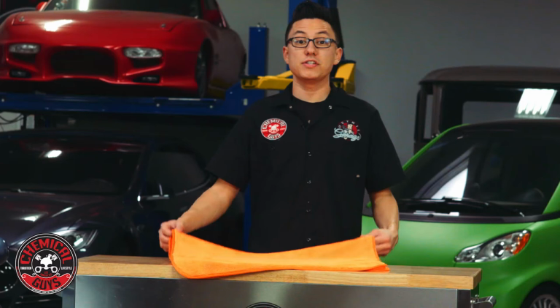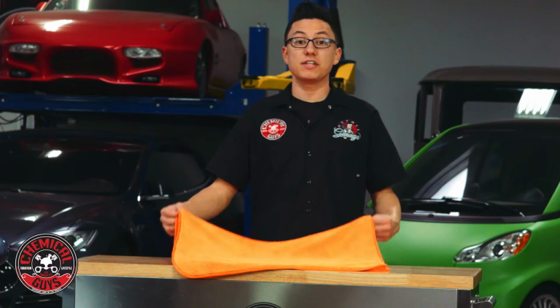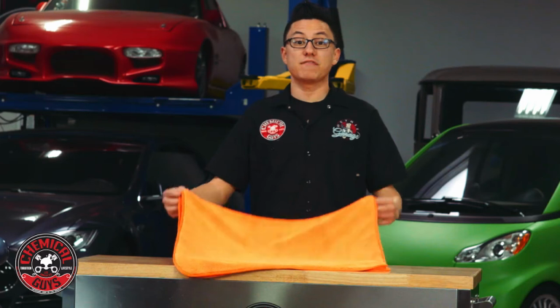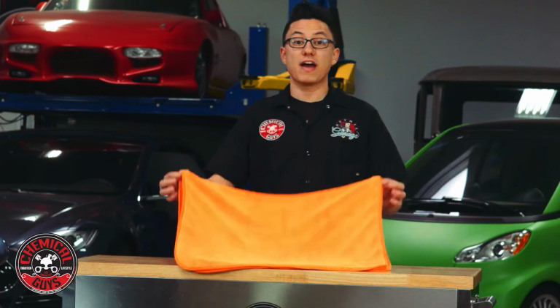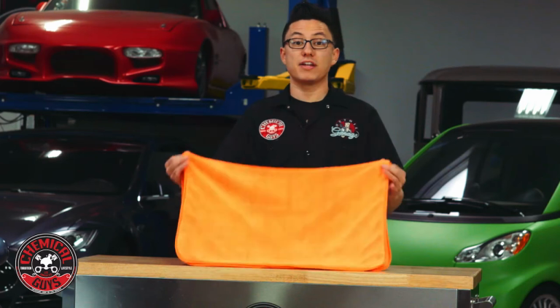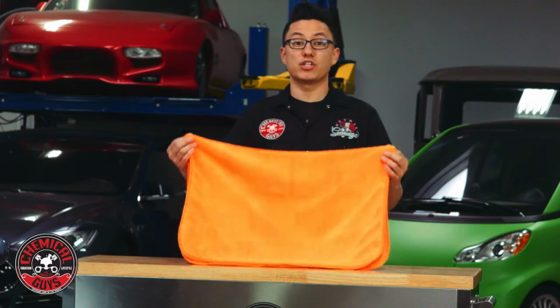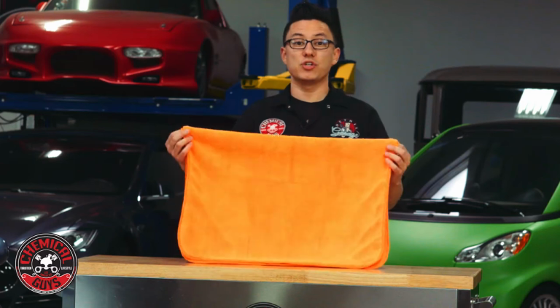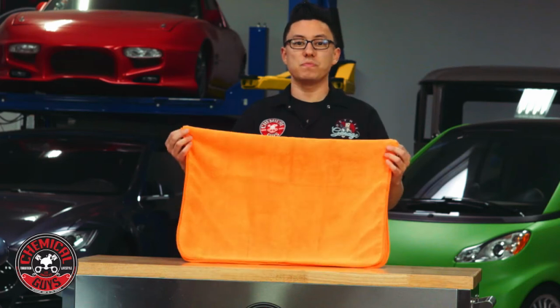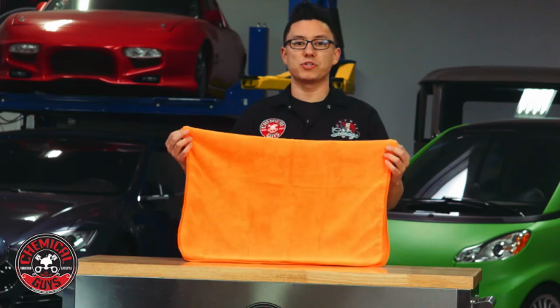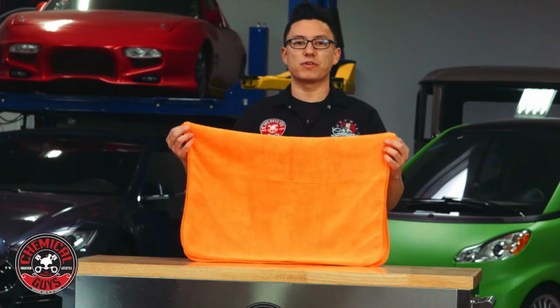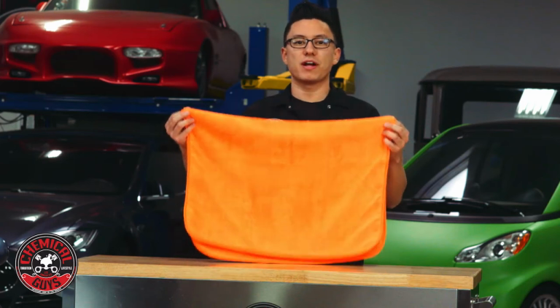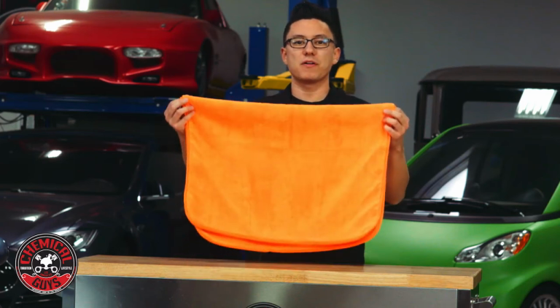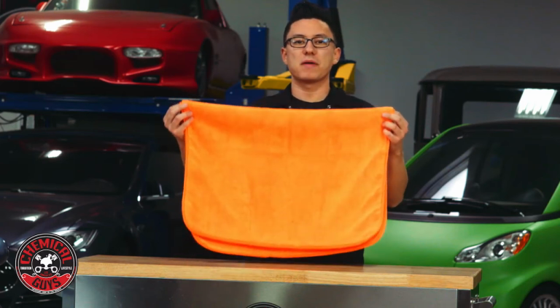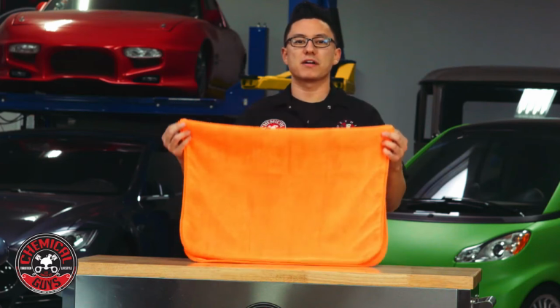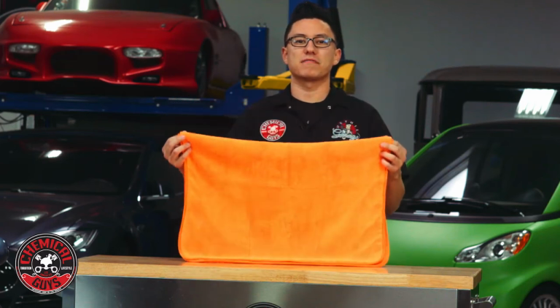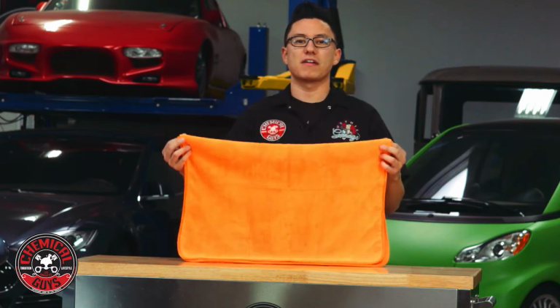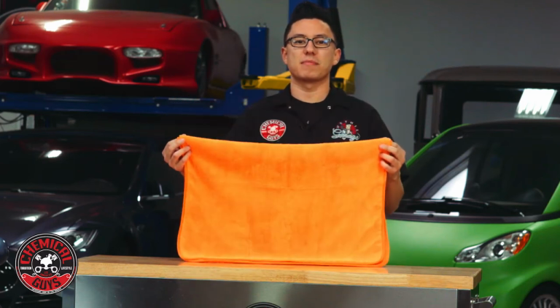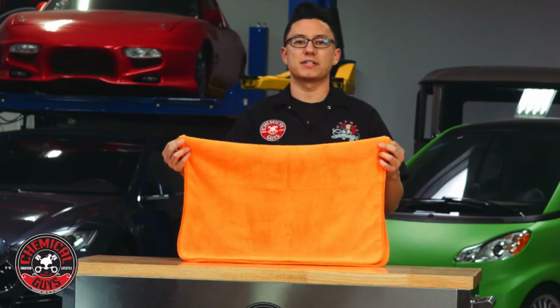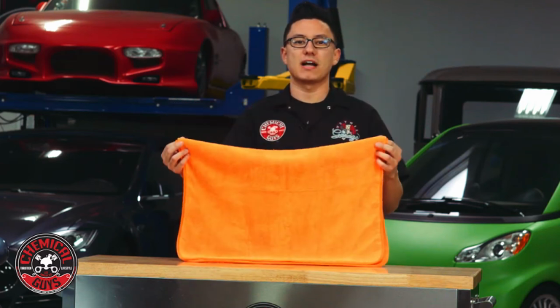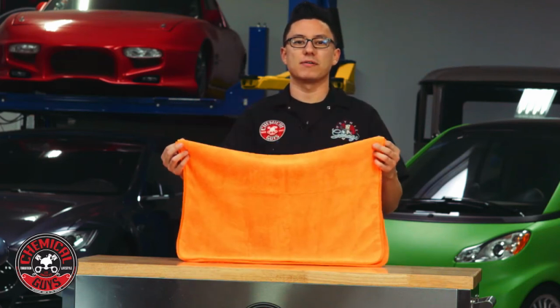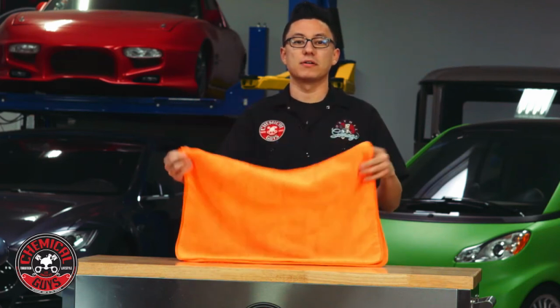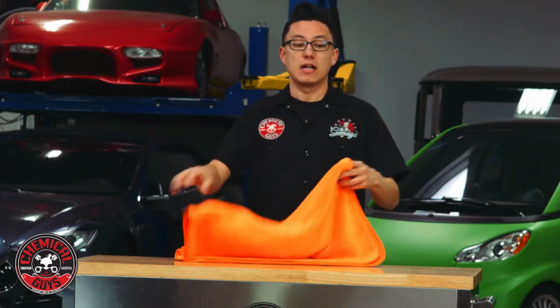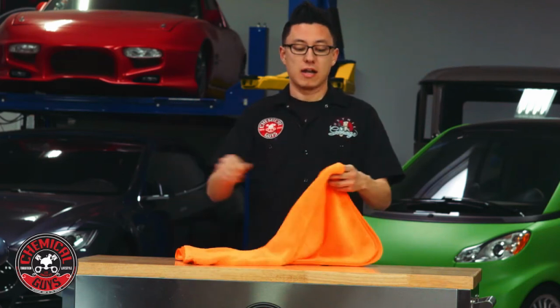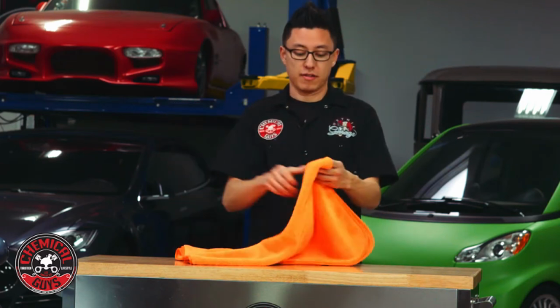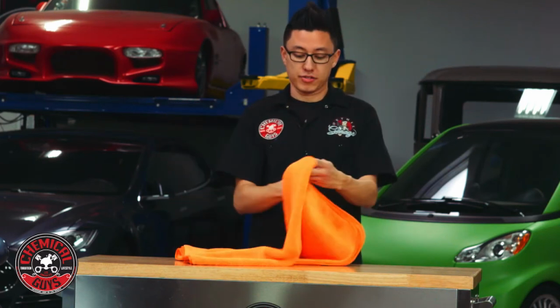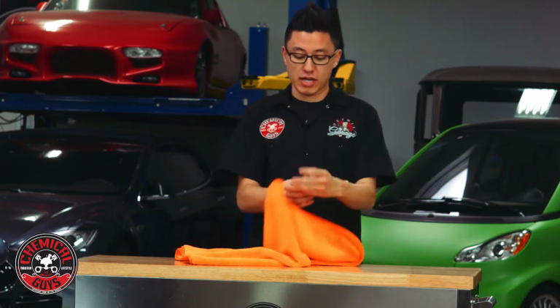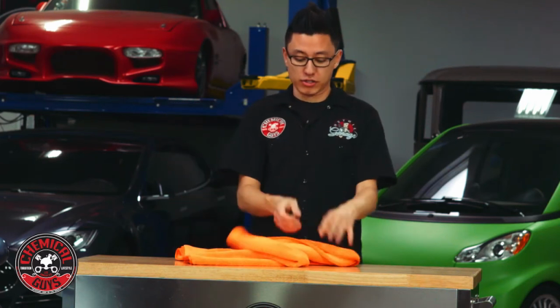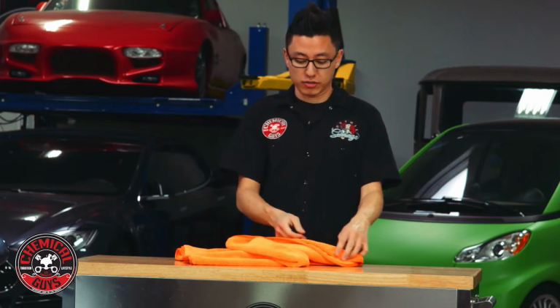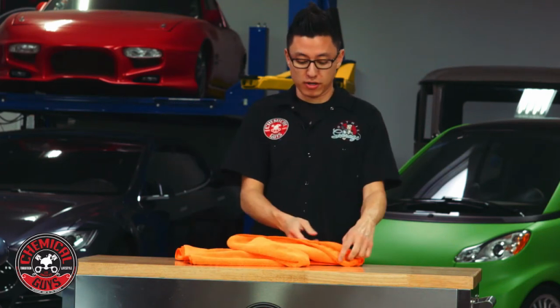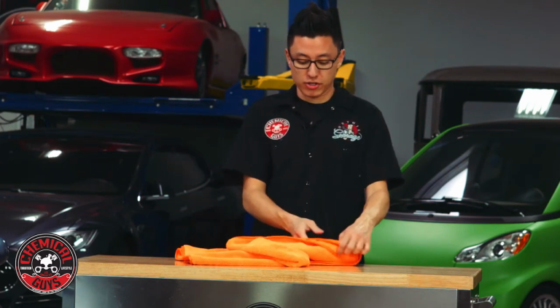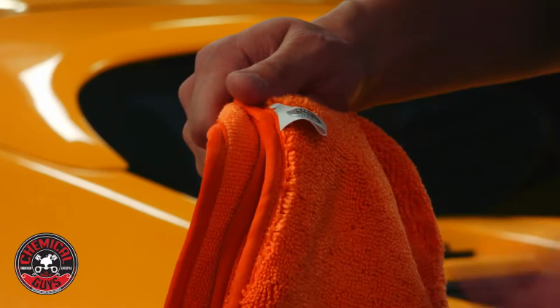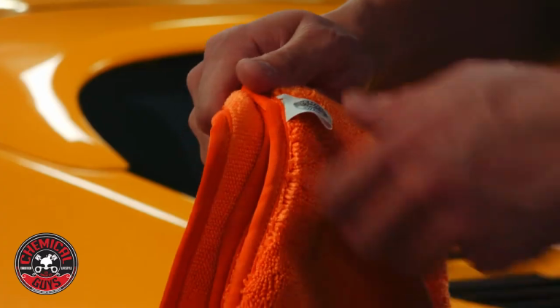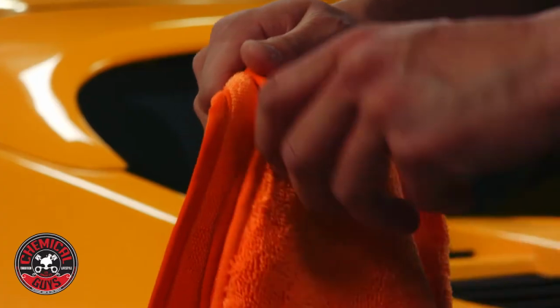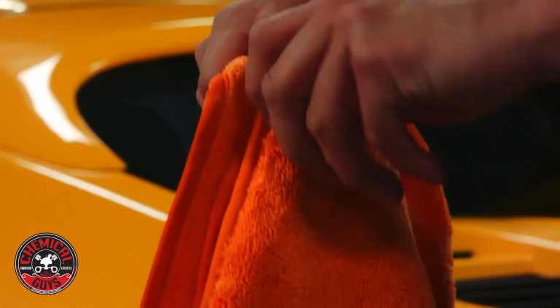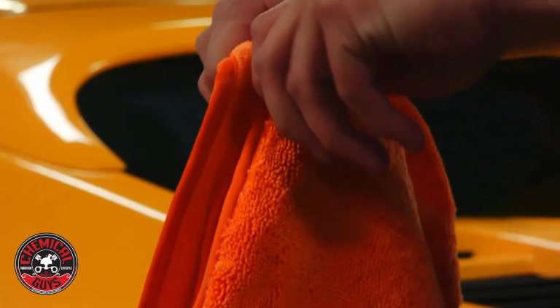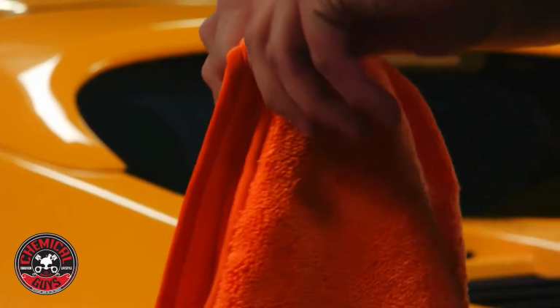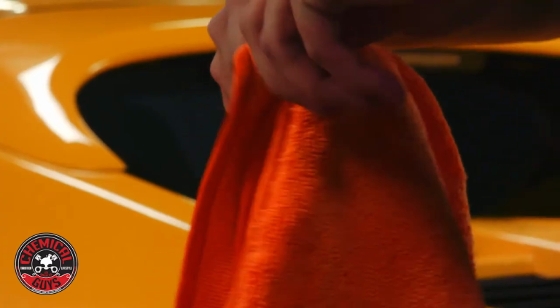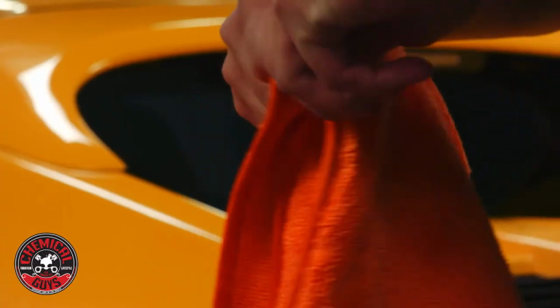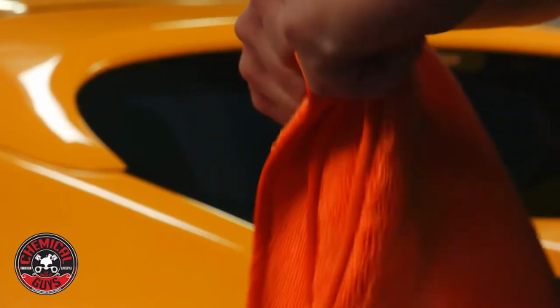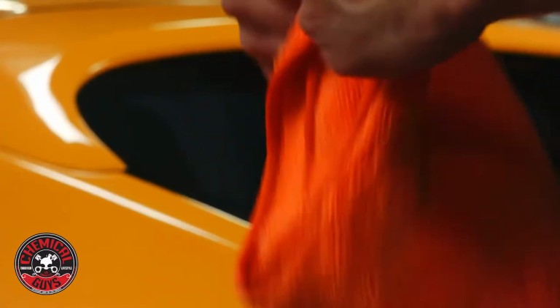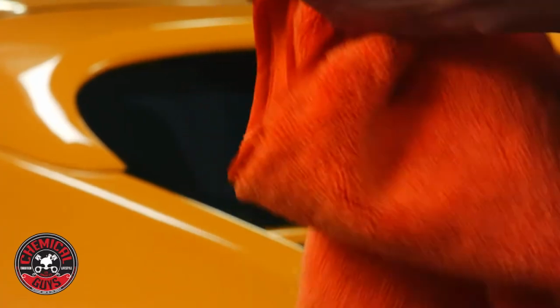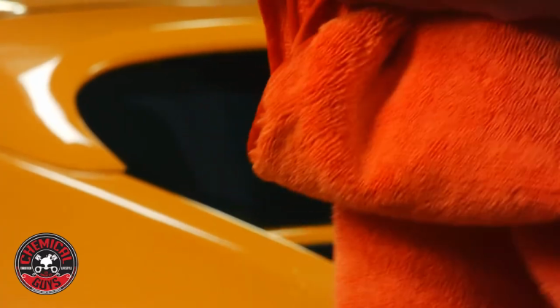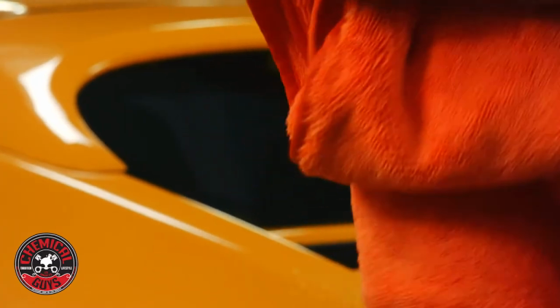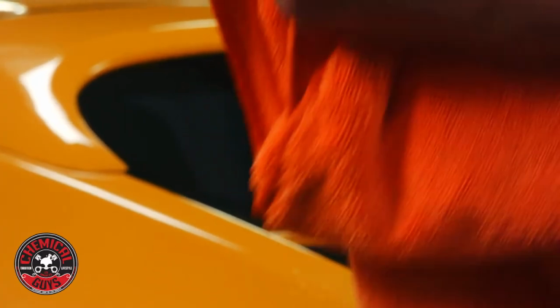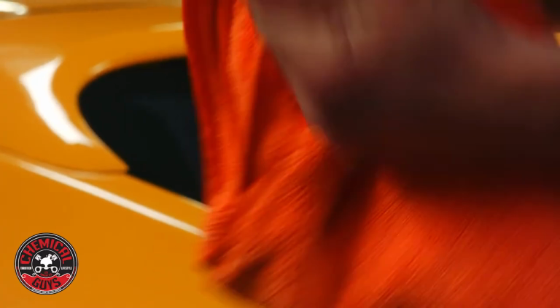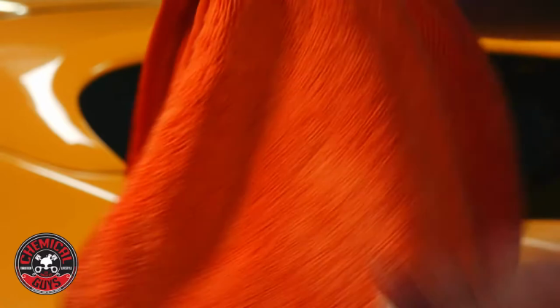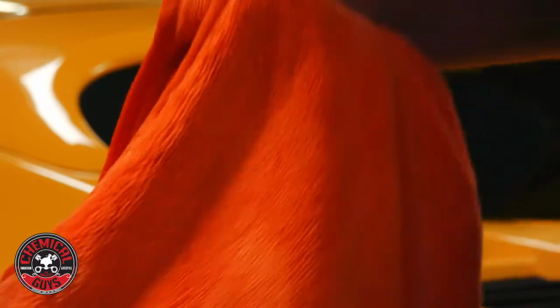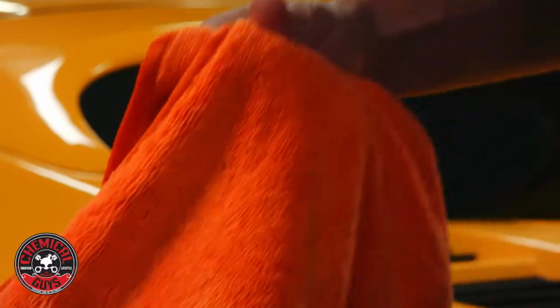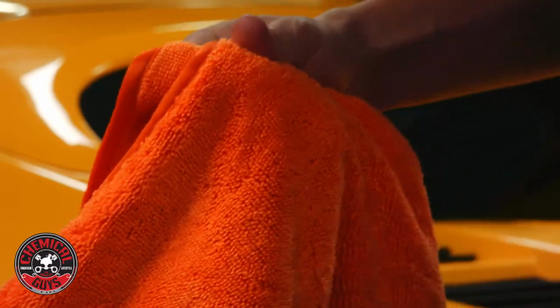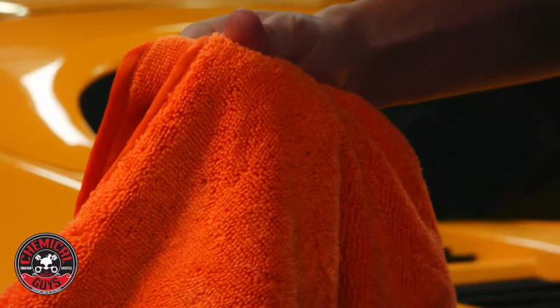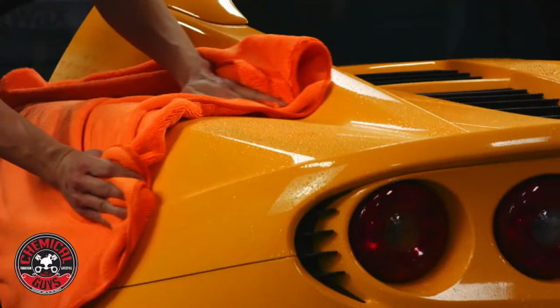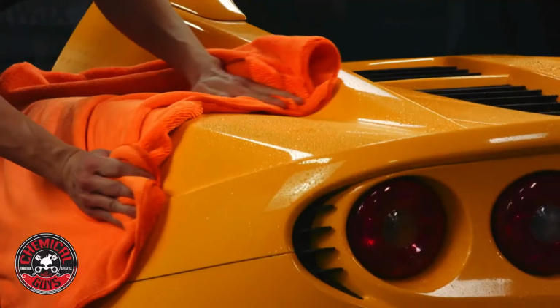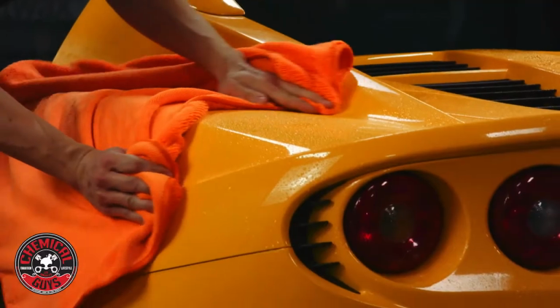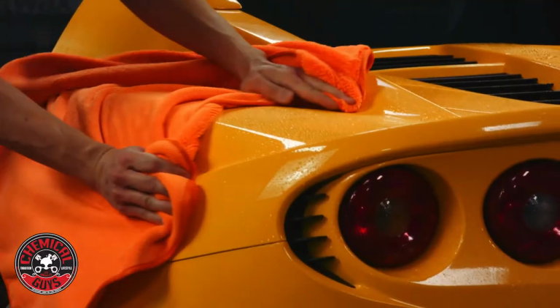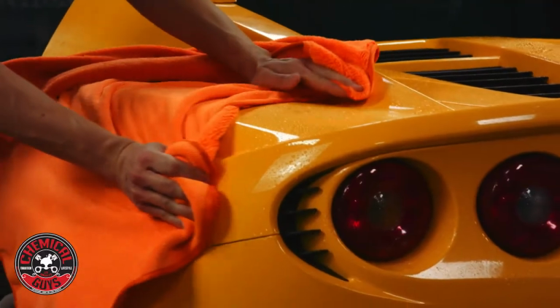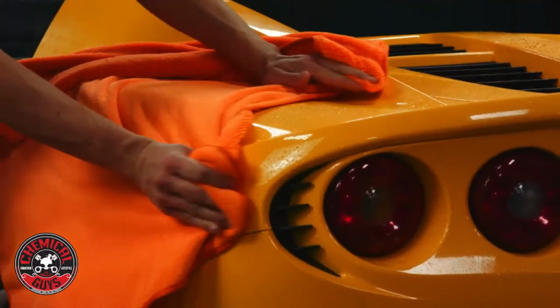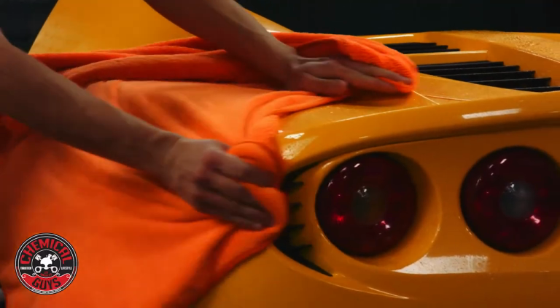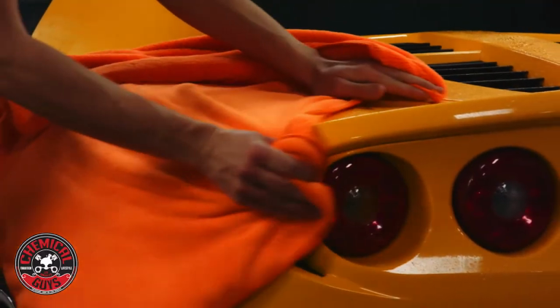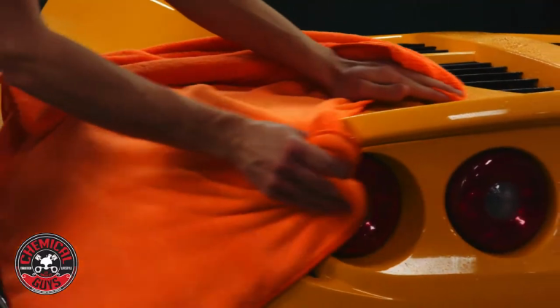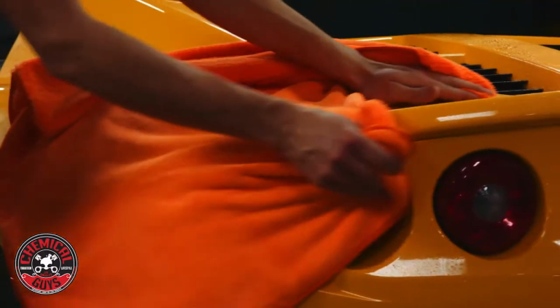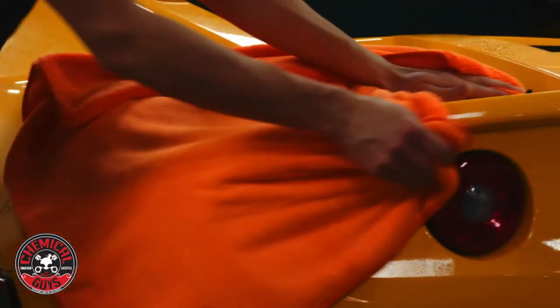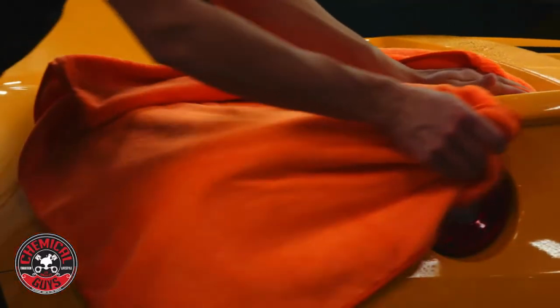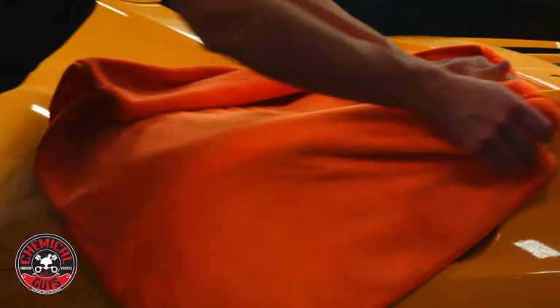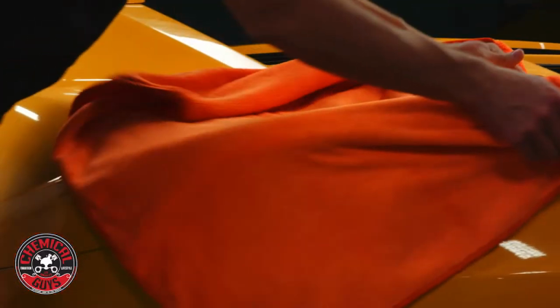This is the Fatty Super Dryer Microfiber Towel. This extra large towel is perfect for drying off any vehicle after a weekly wash or normal detail.